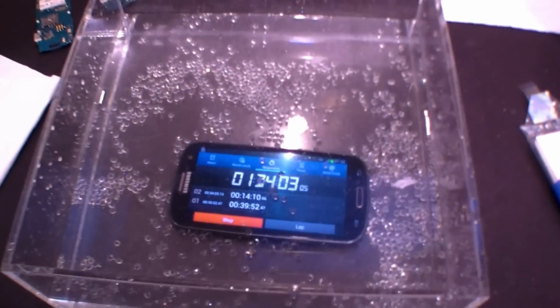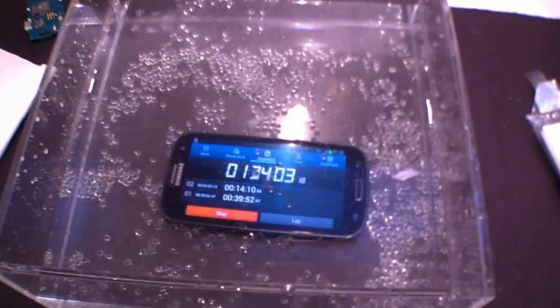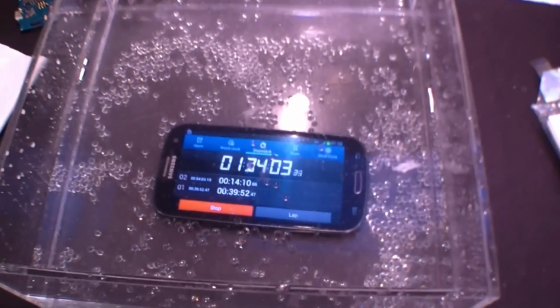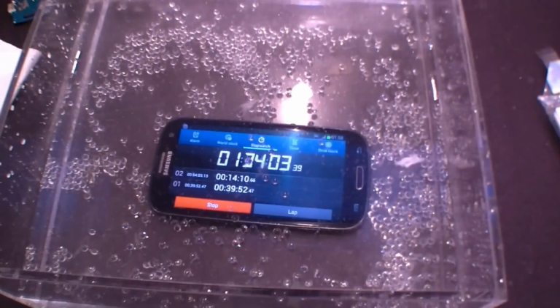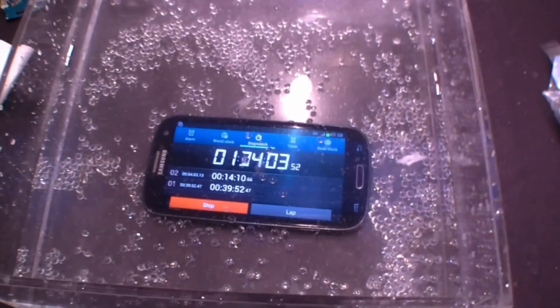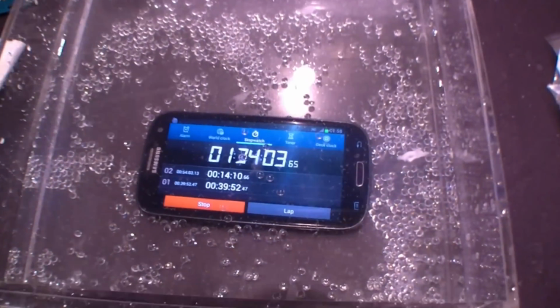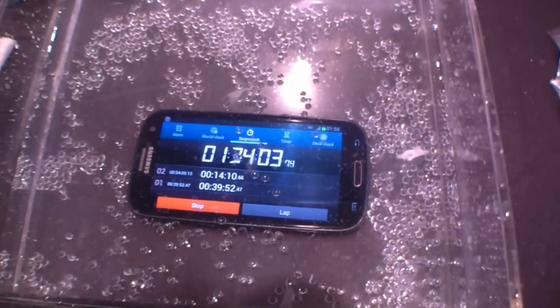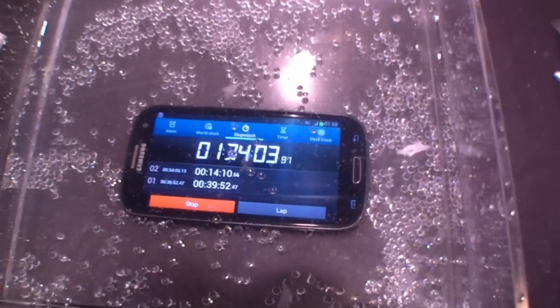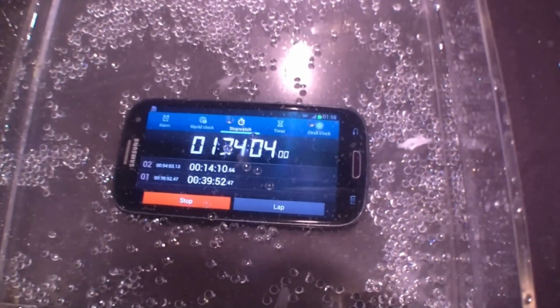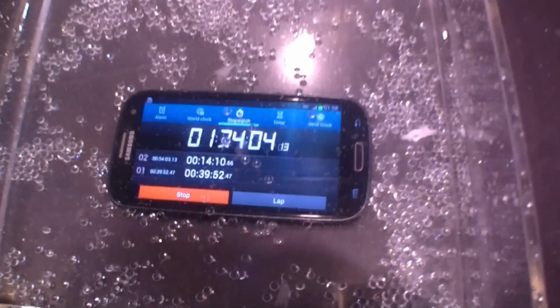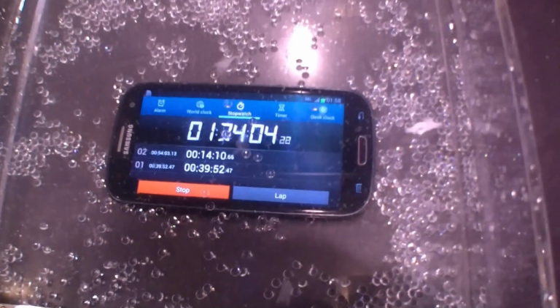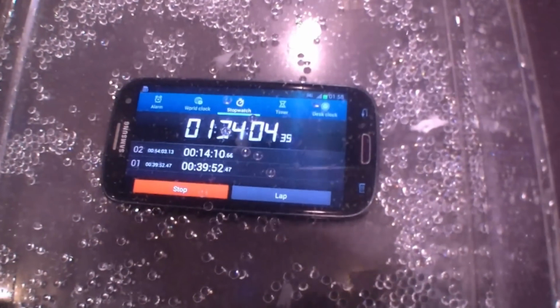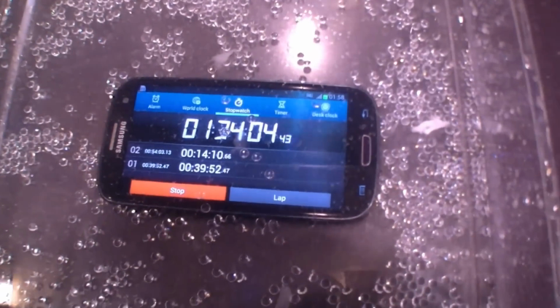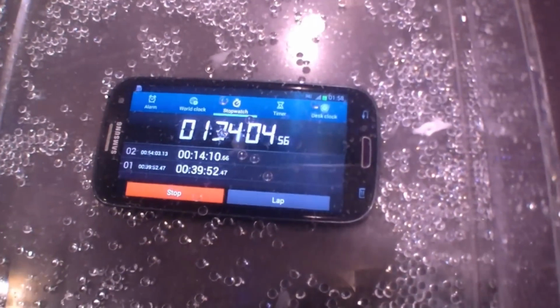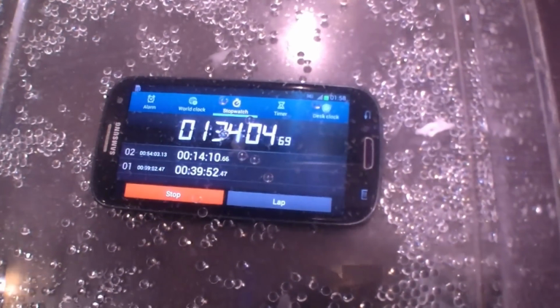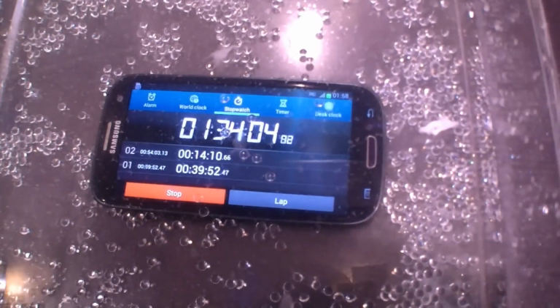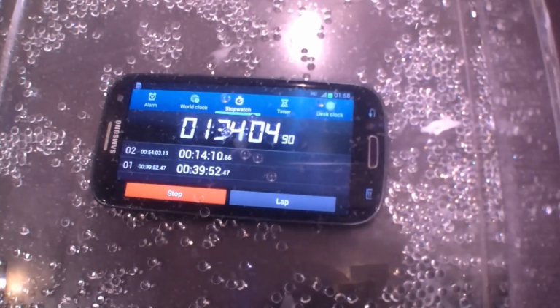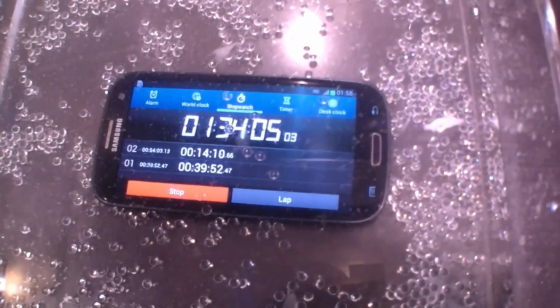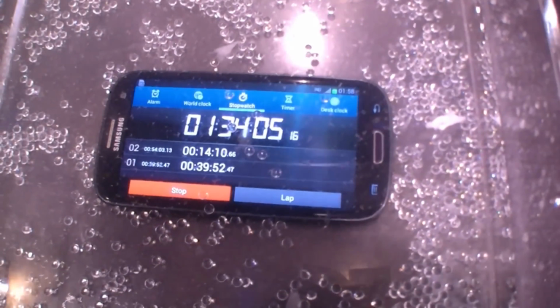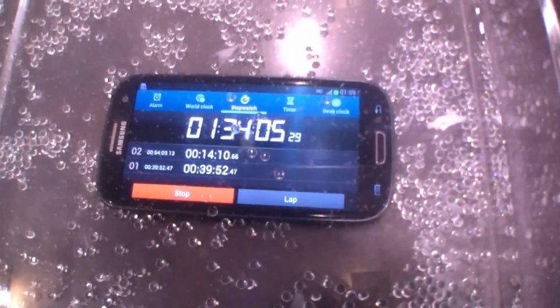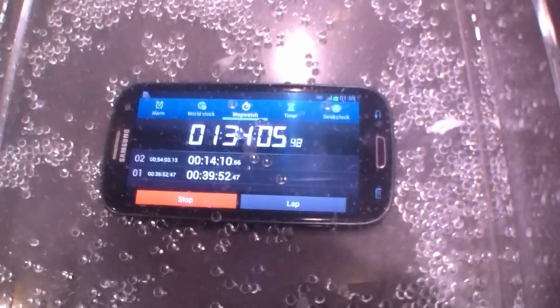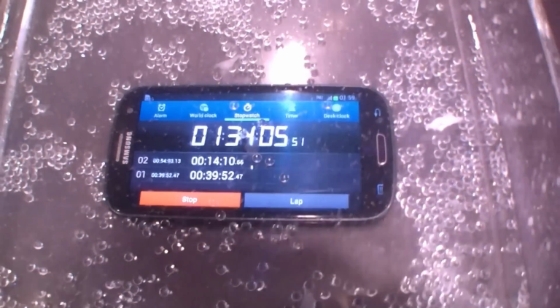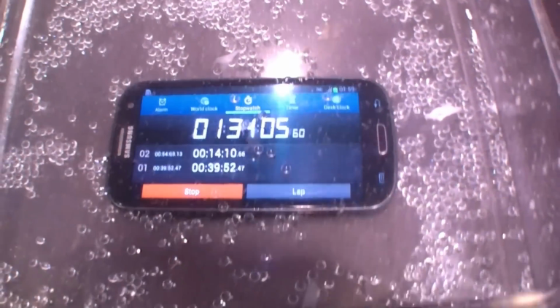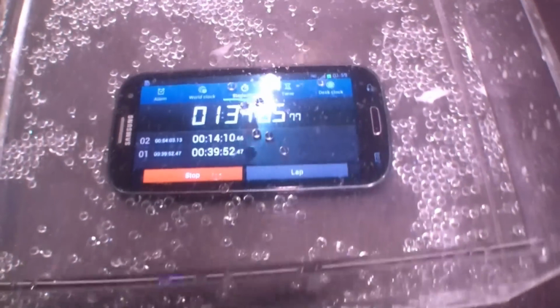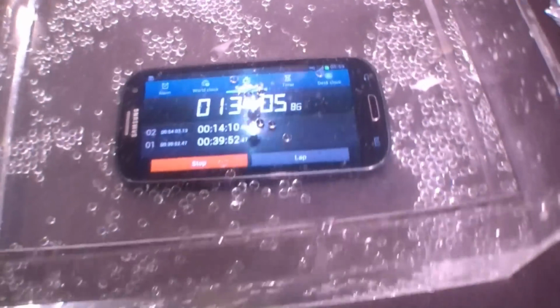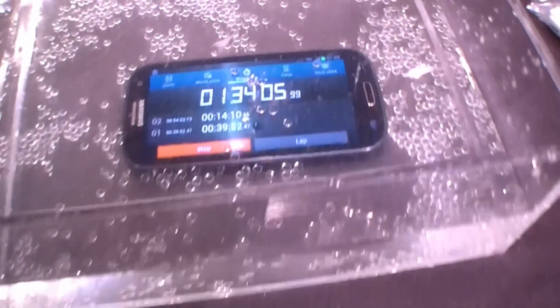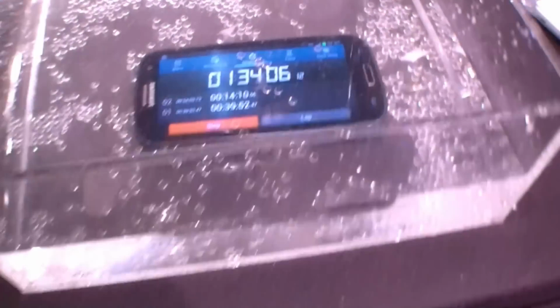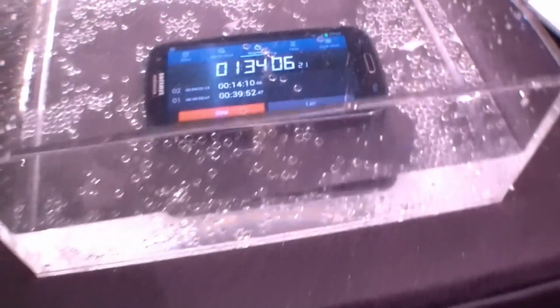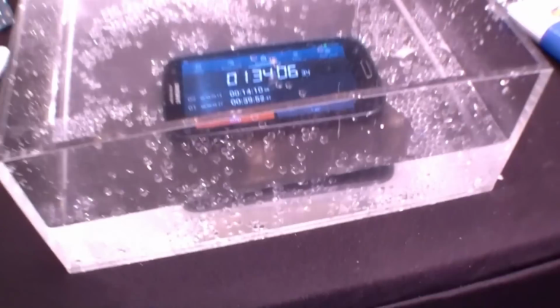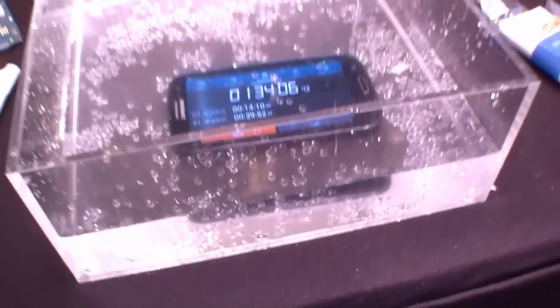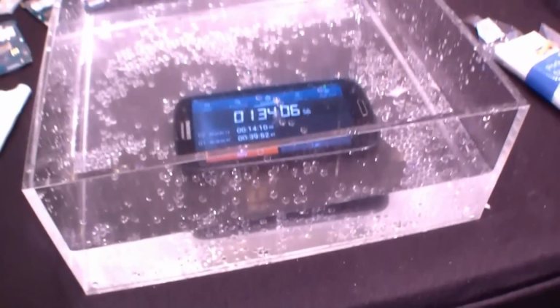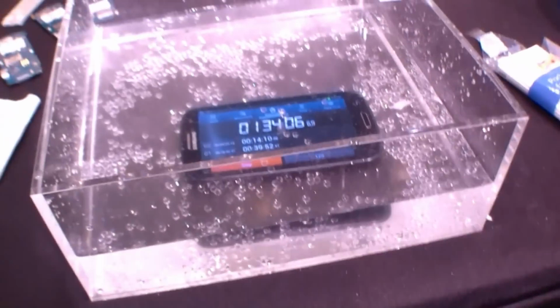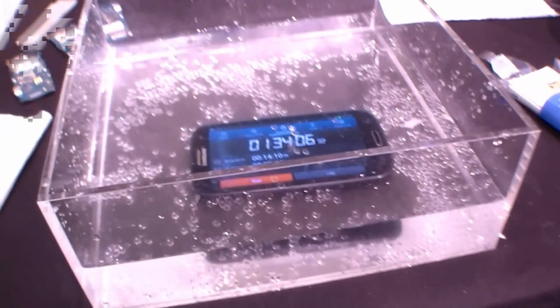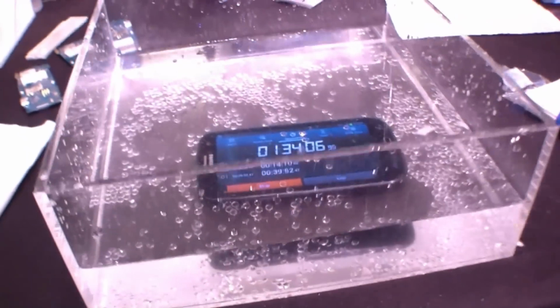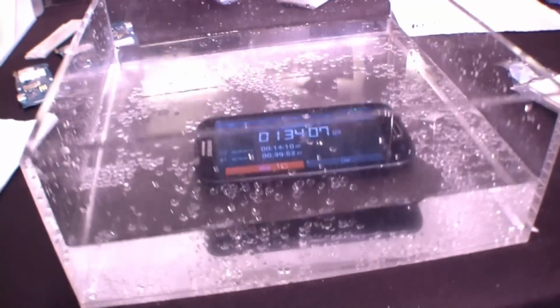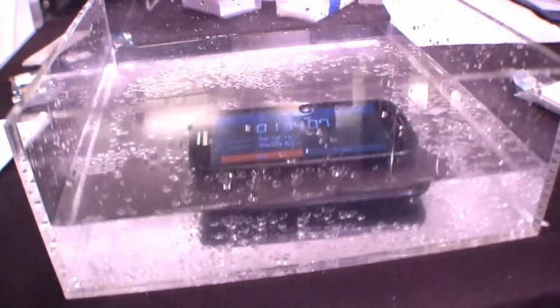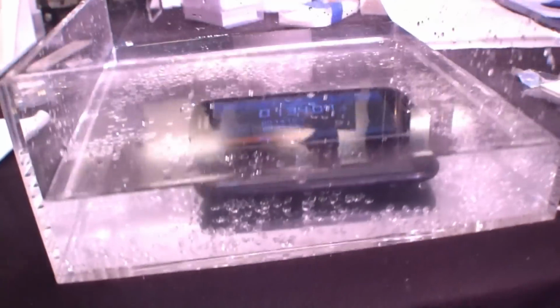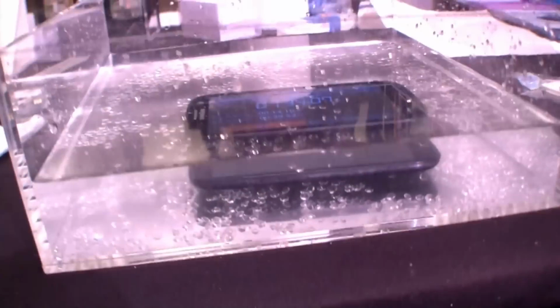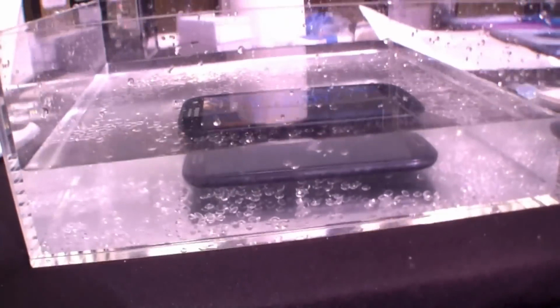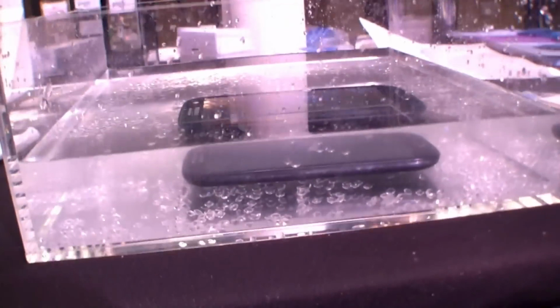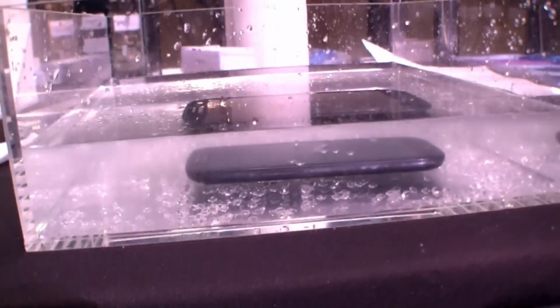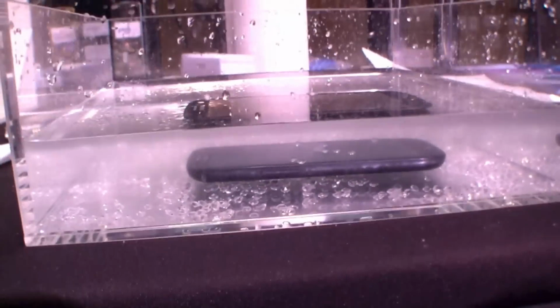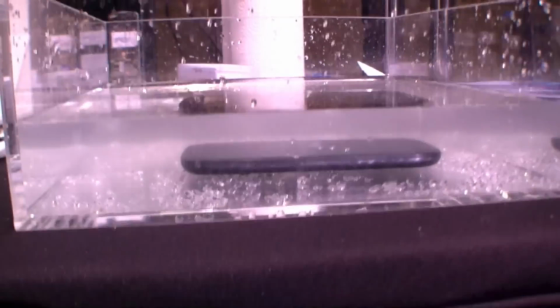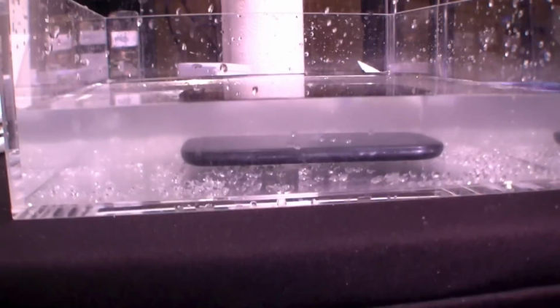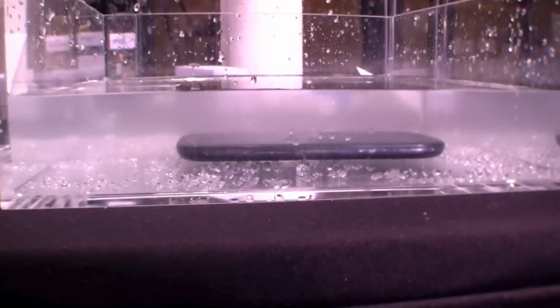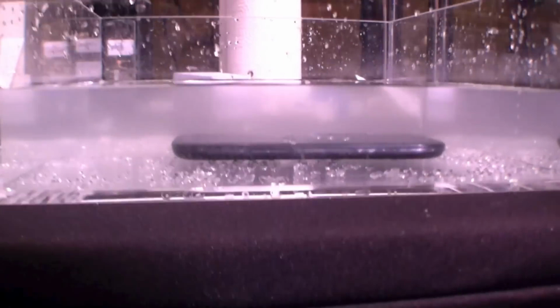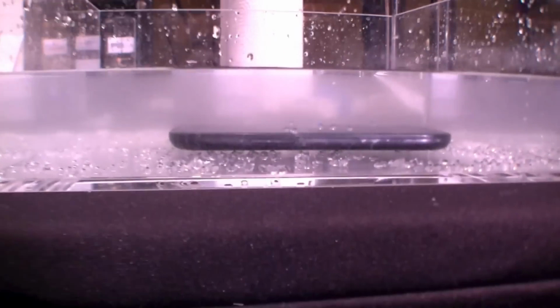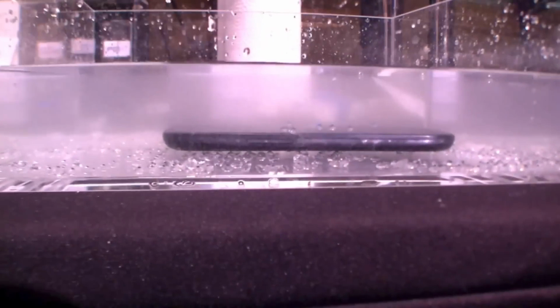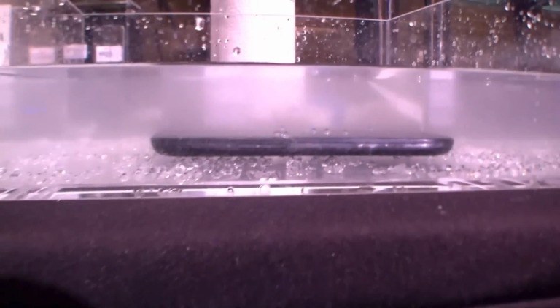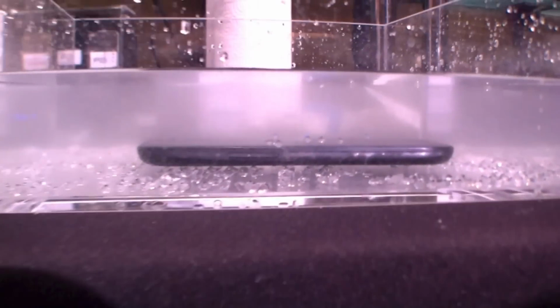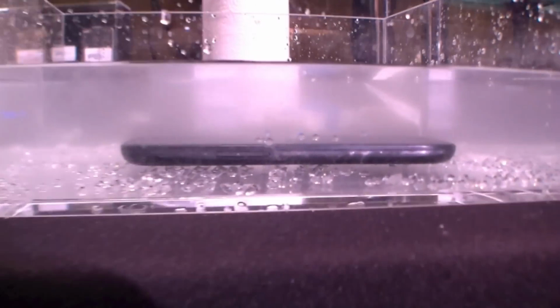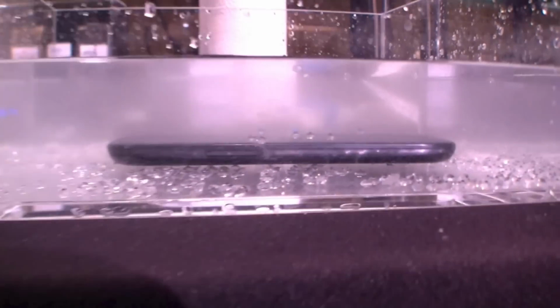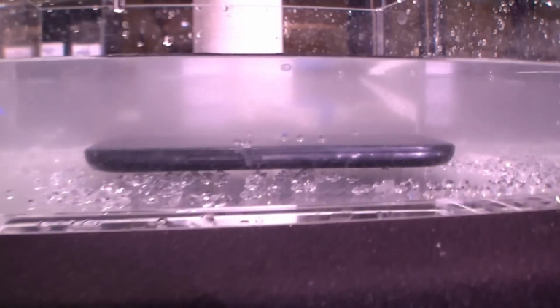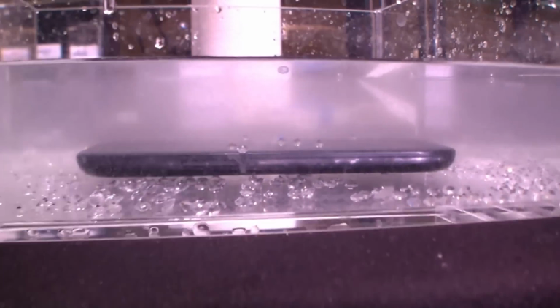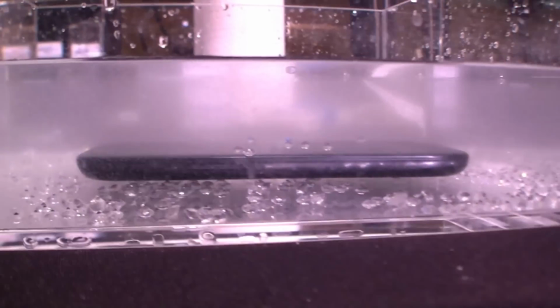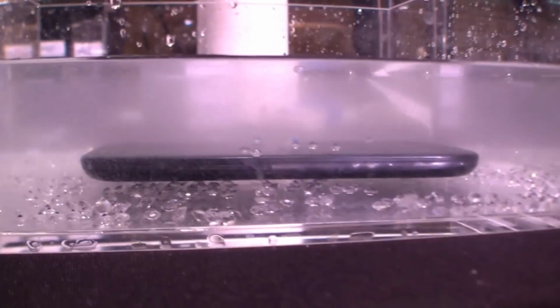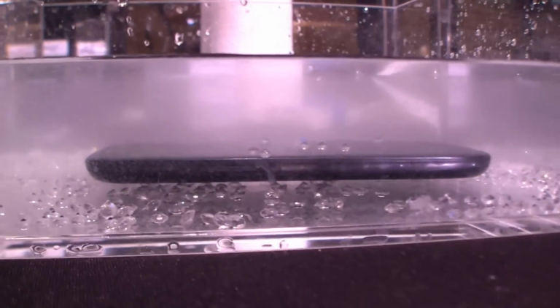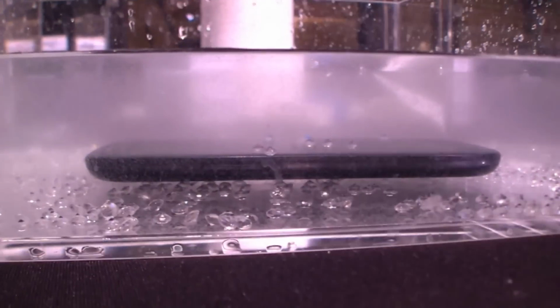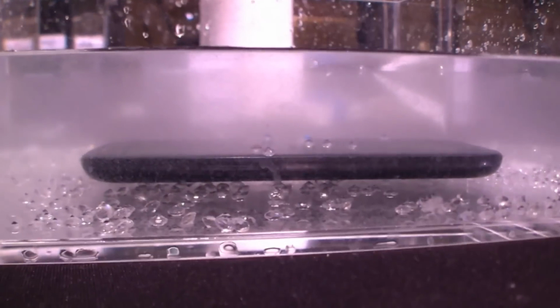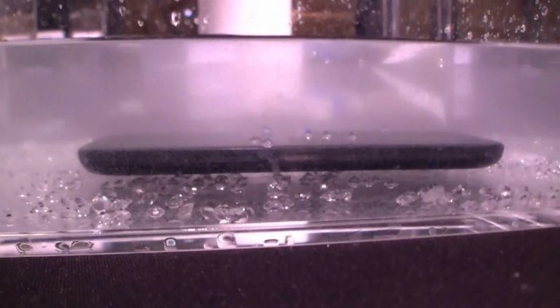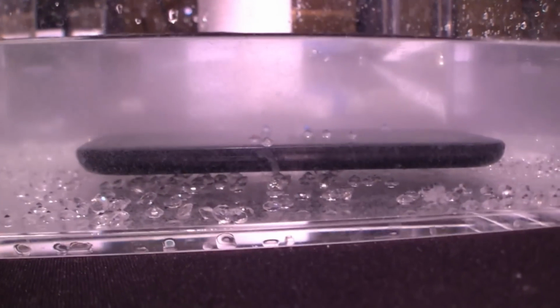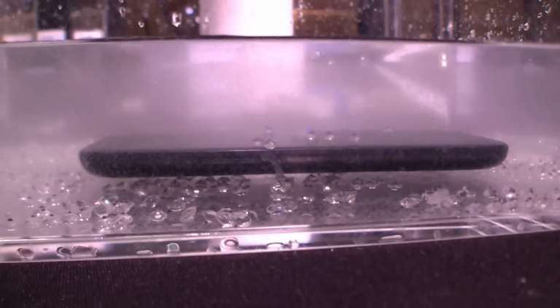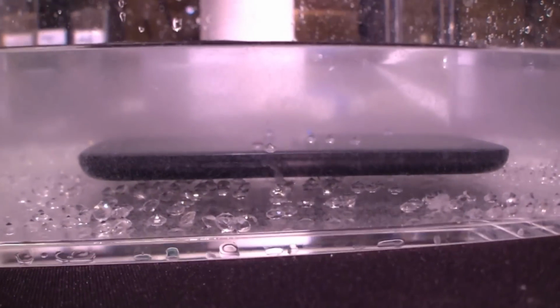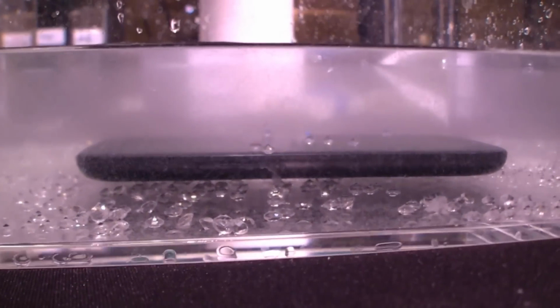So we've had that phone there under the water for an hour and 34 minutes so far, and it's doing absolutely fine.